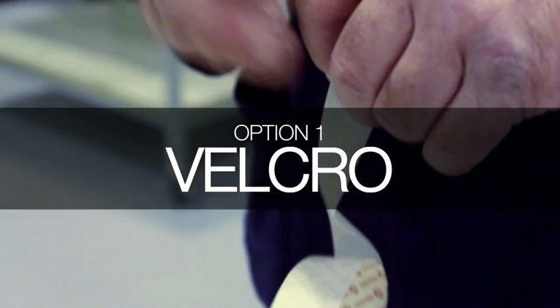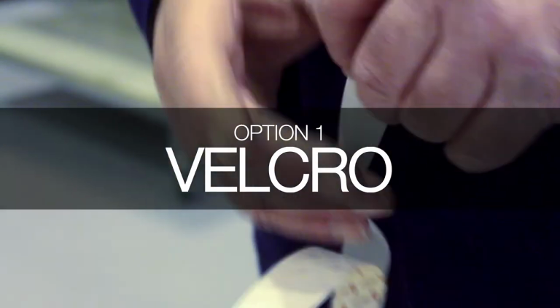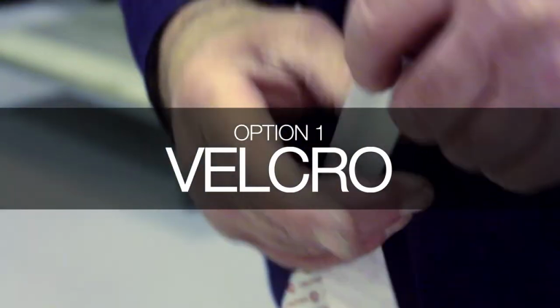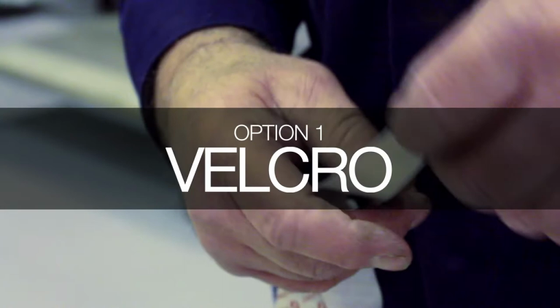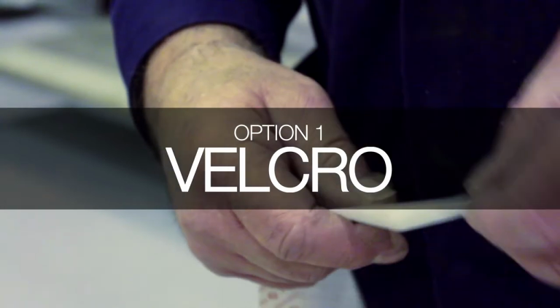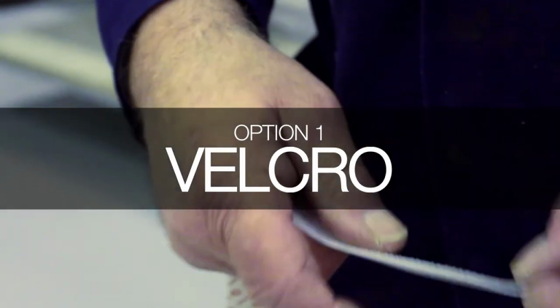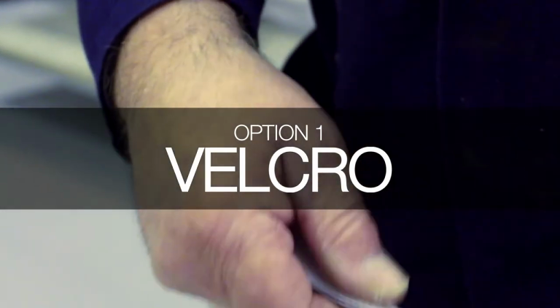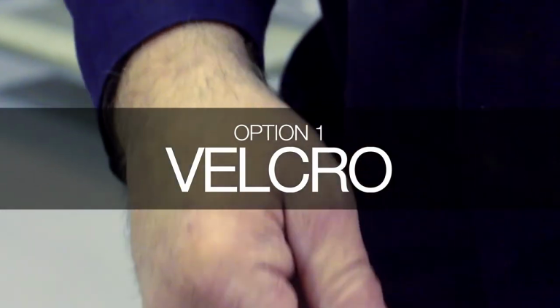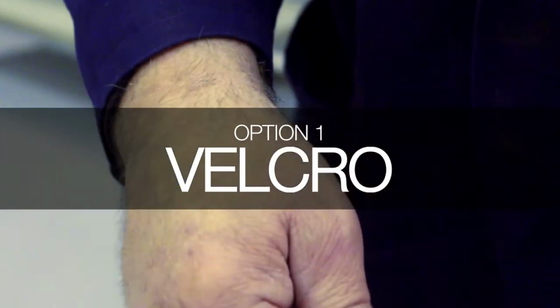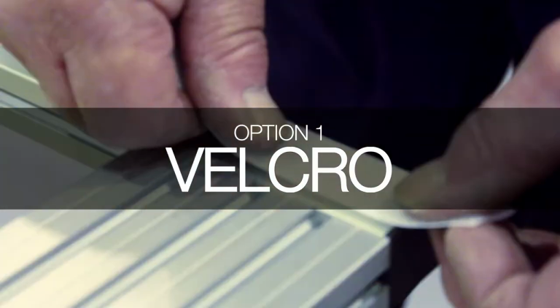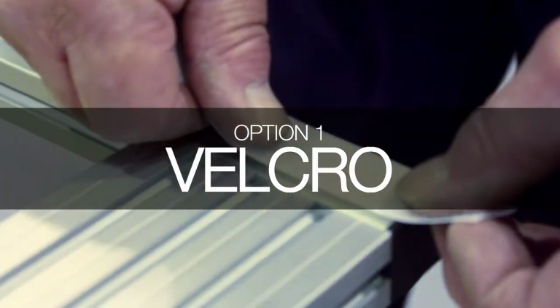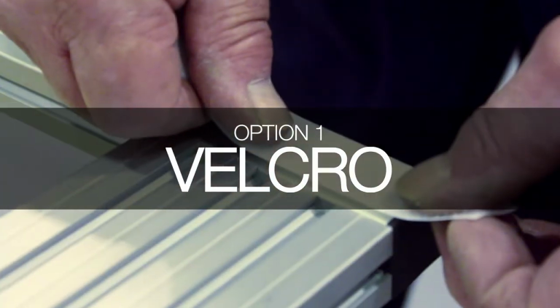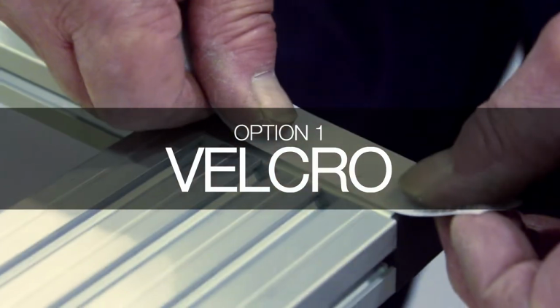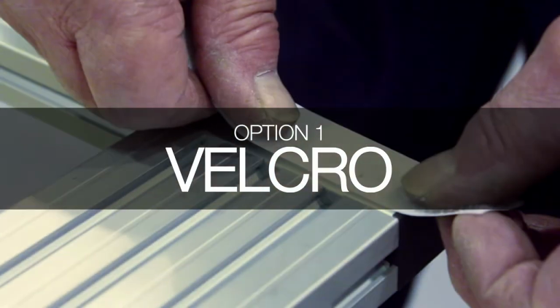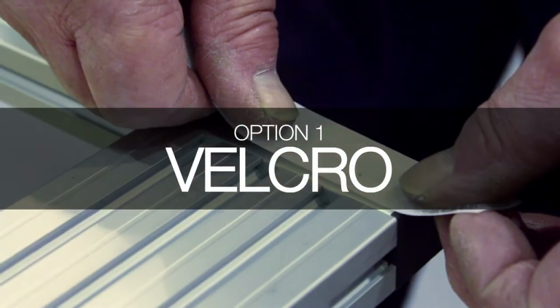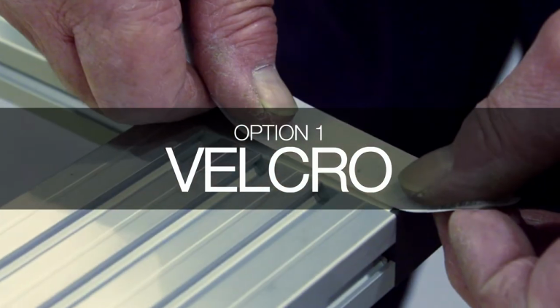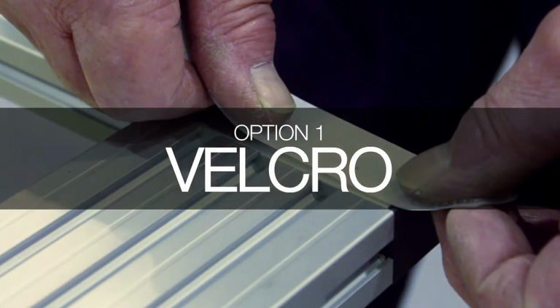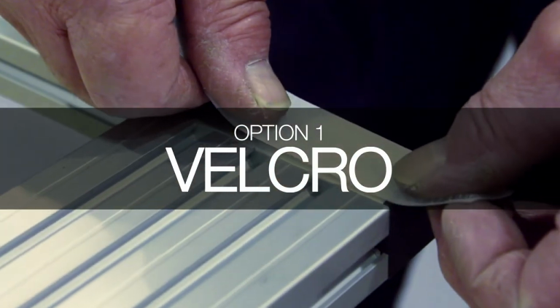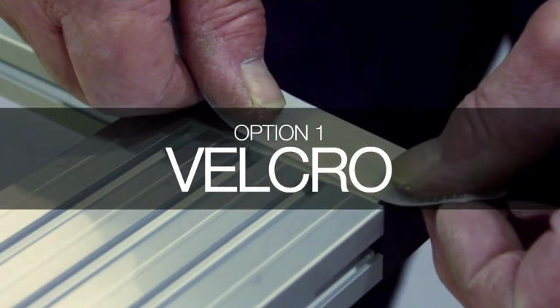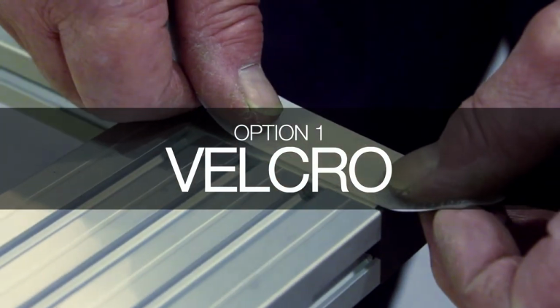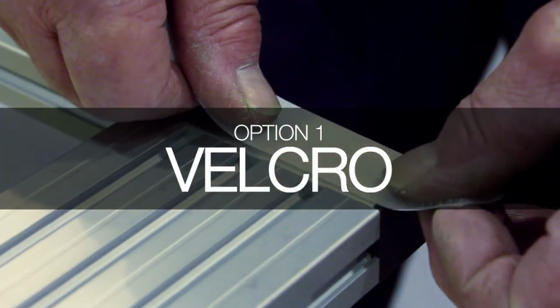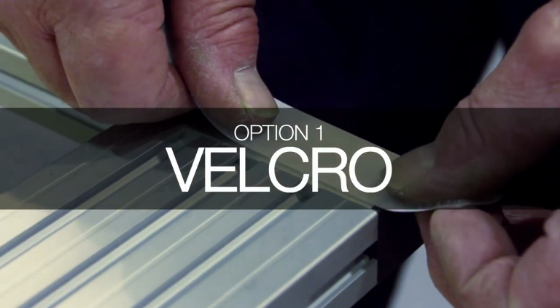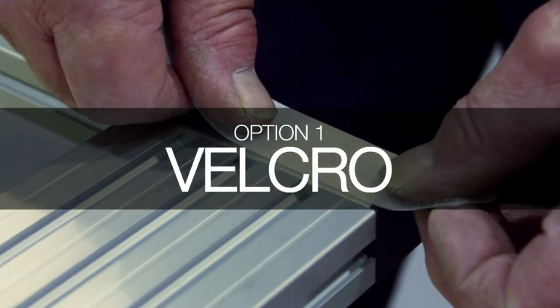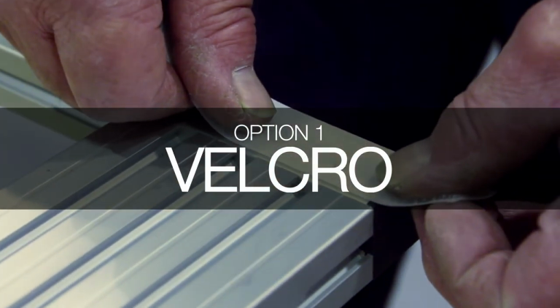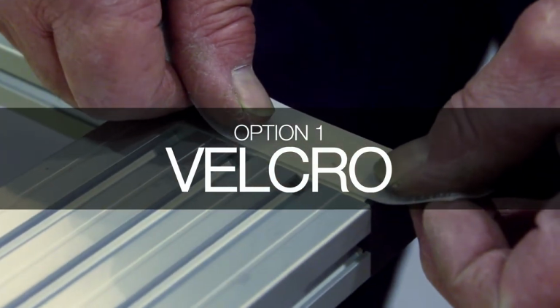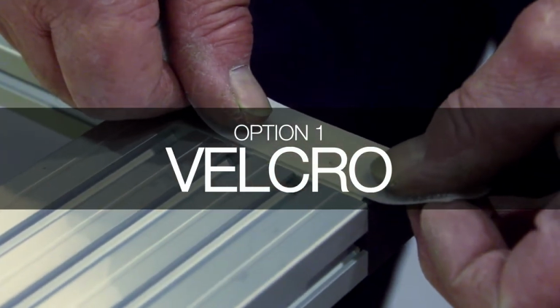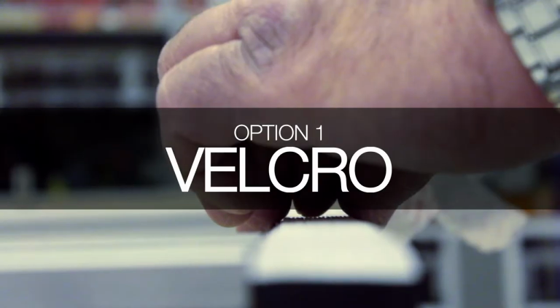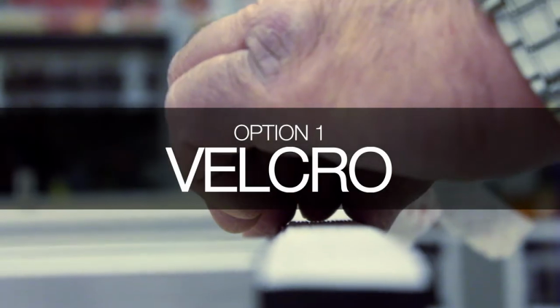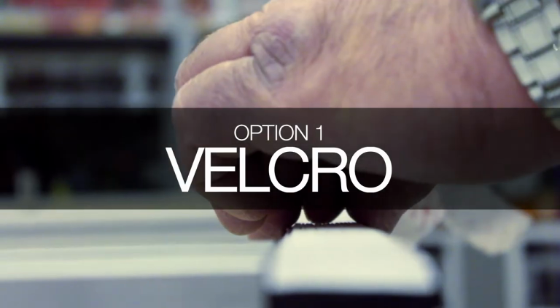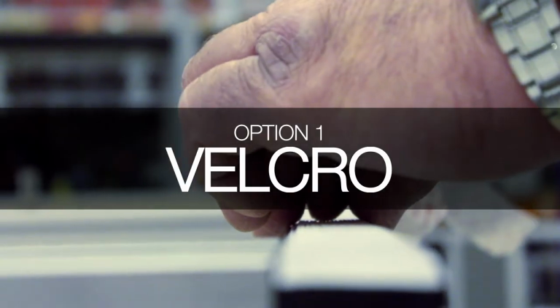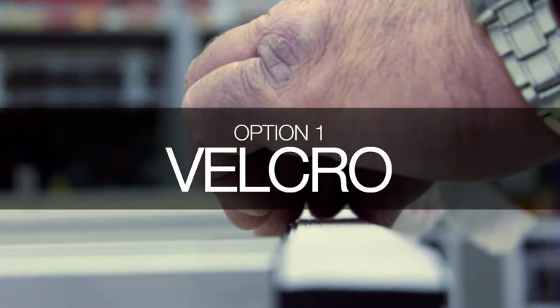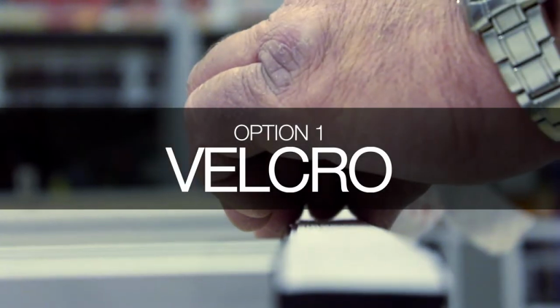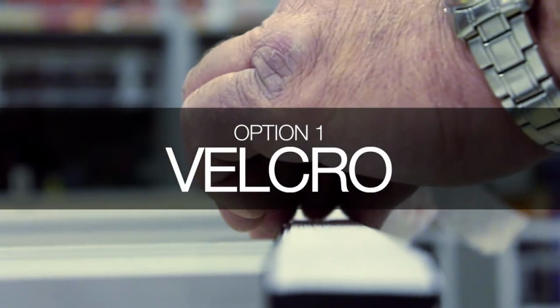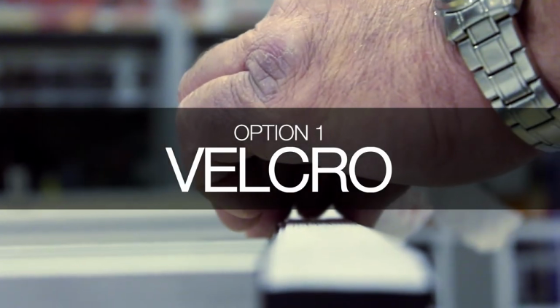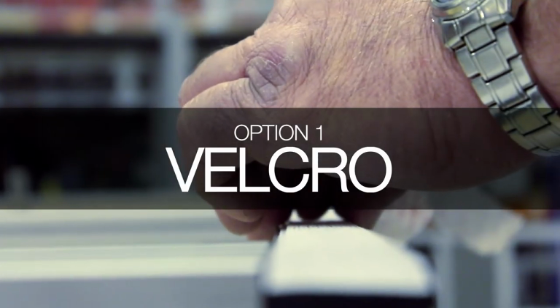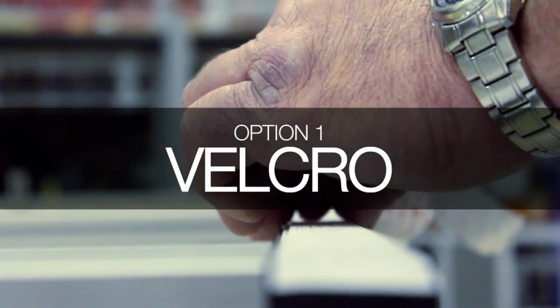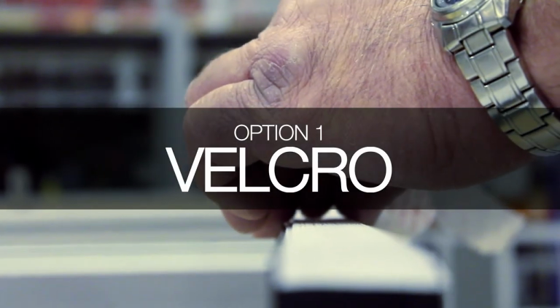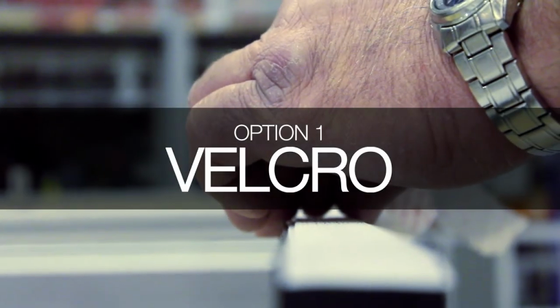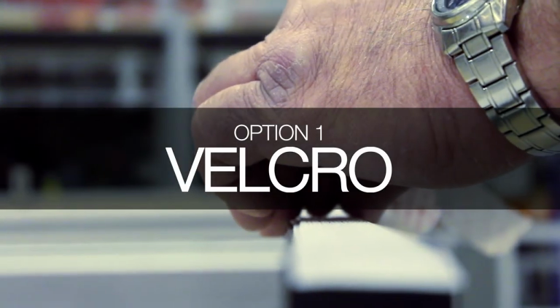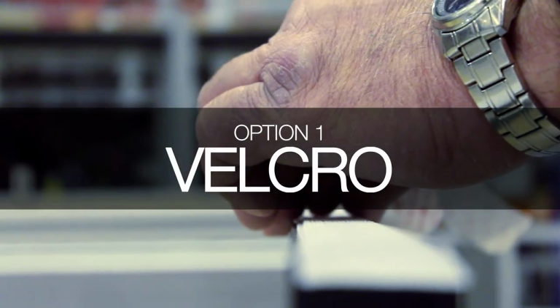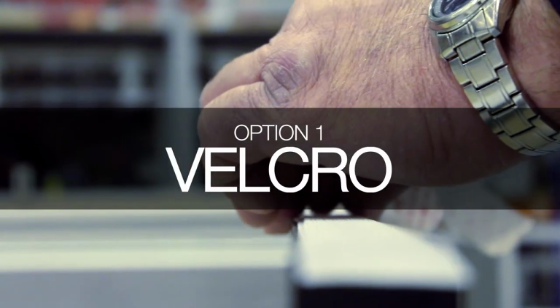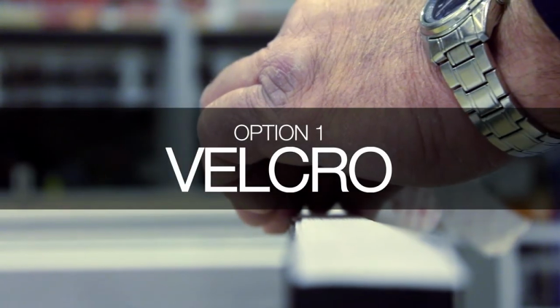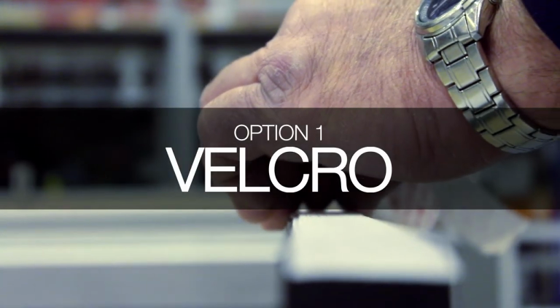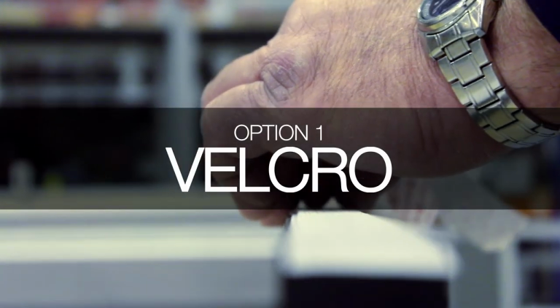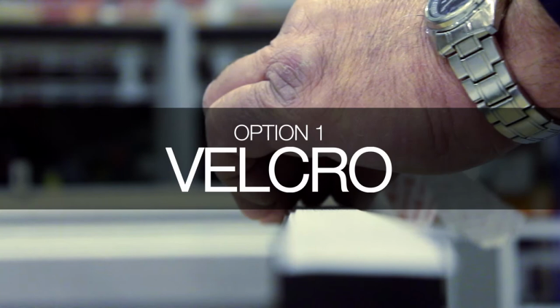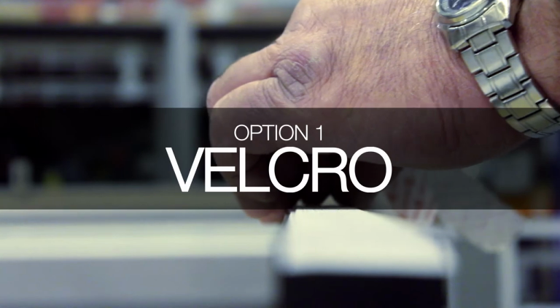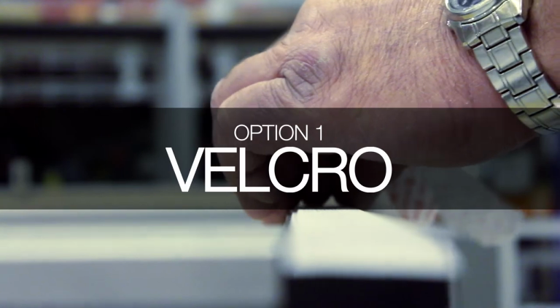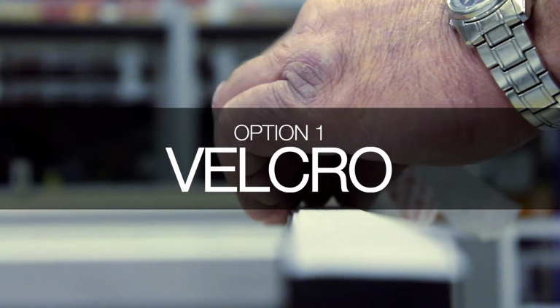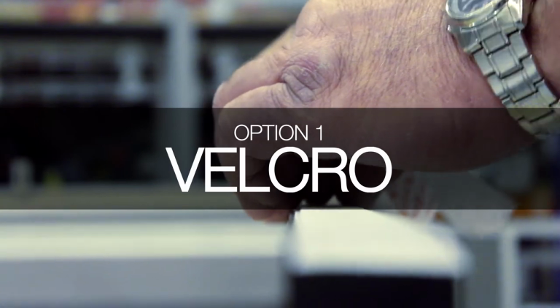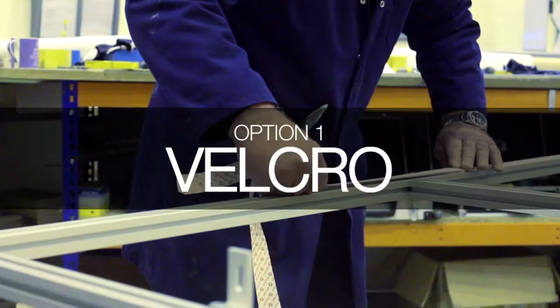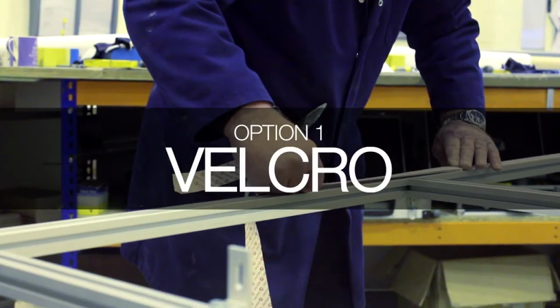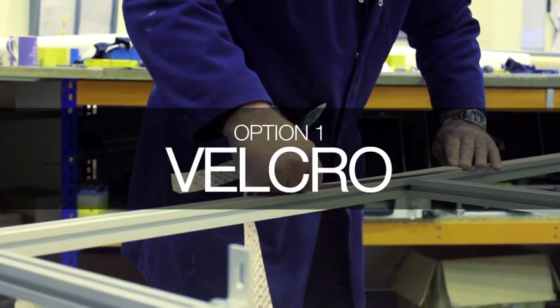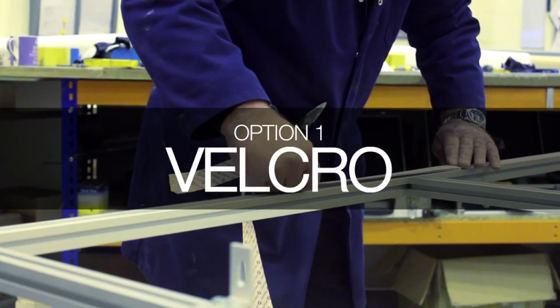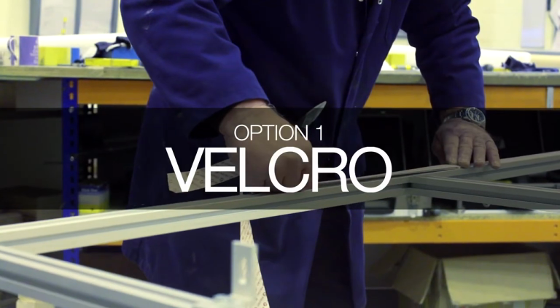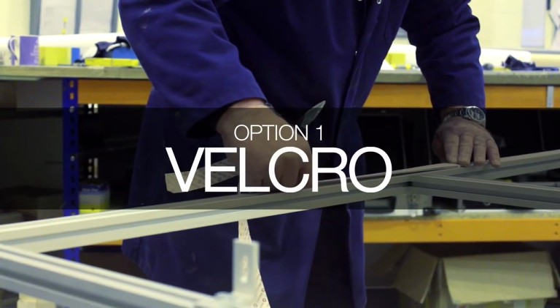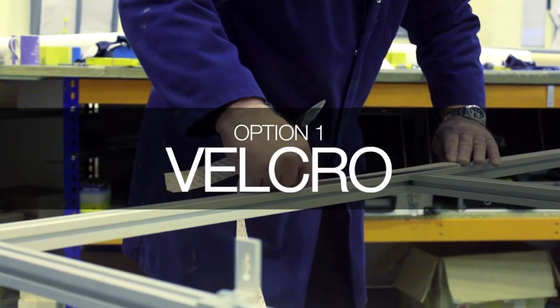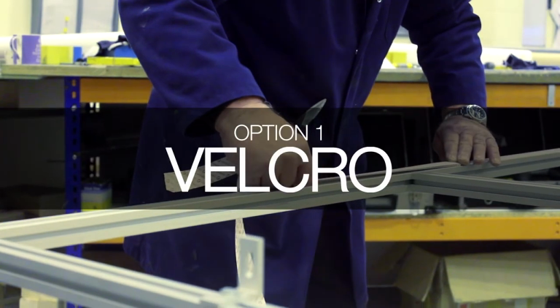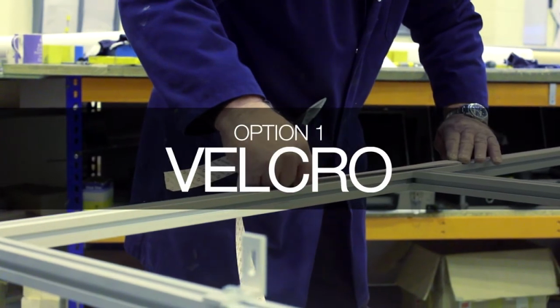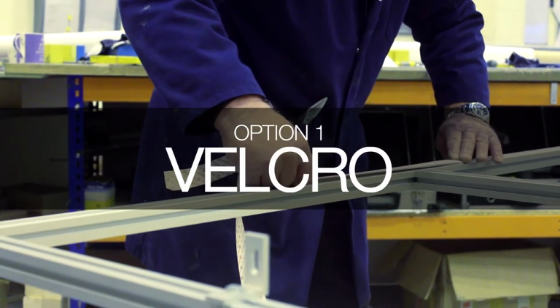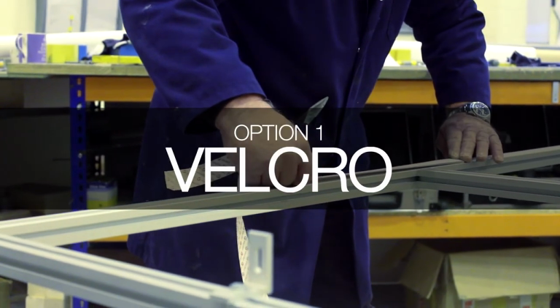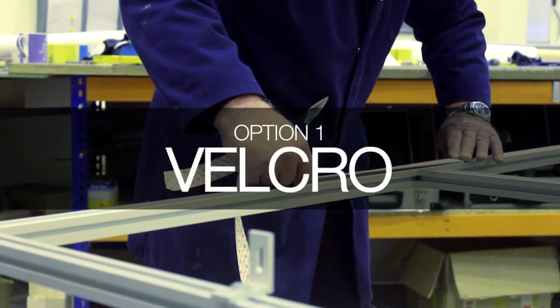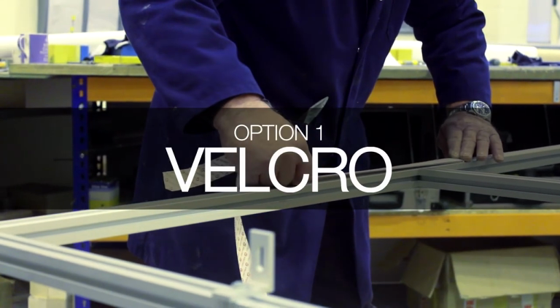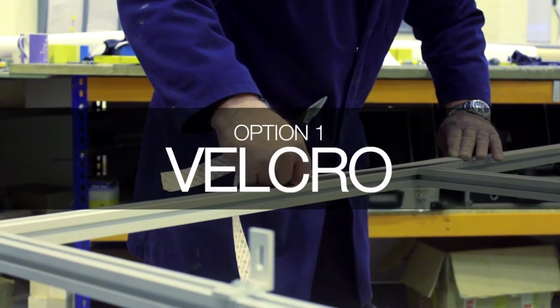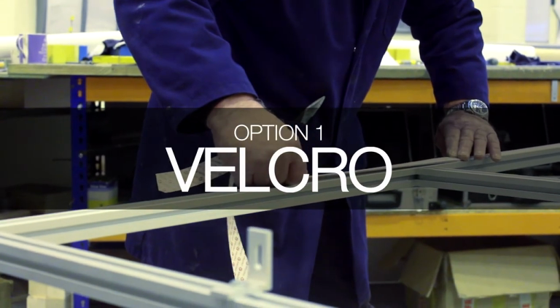This self-adhesive hook and loop tape allows for a solution with a great deal of adjustment. This can be done during setup and when the frame is in operation.